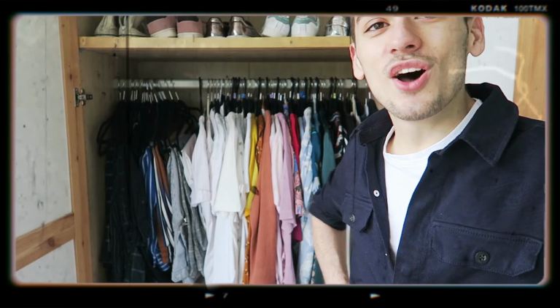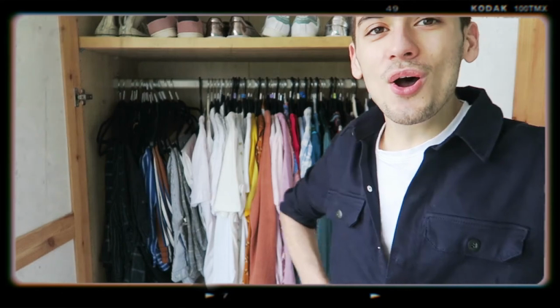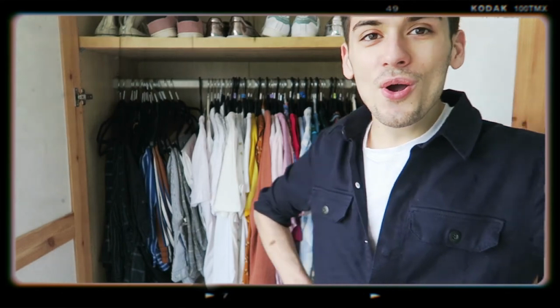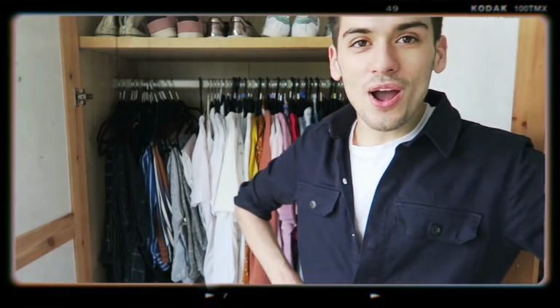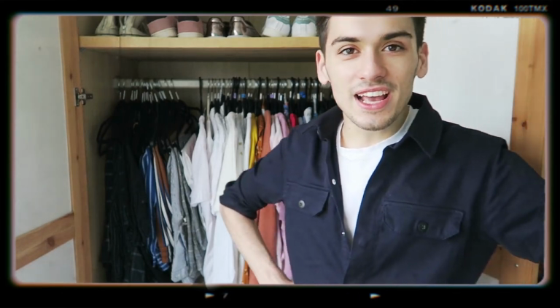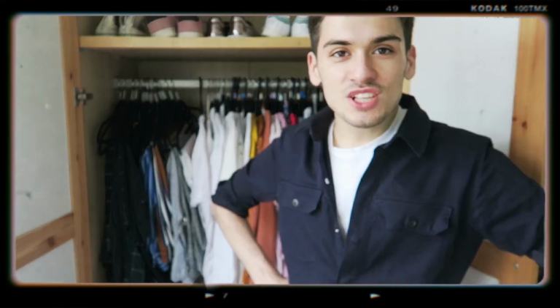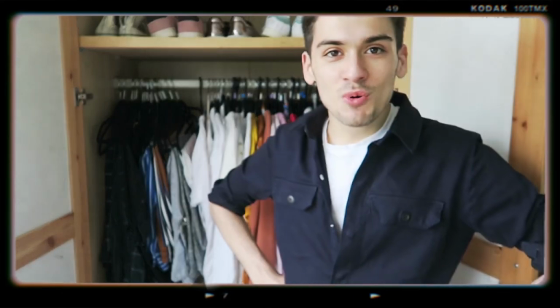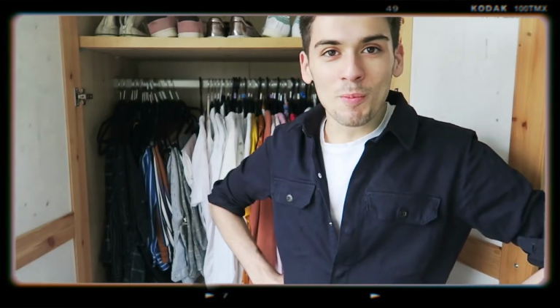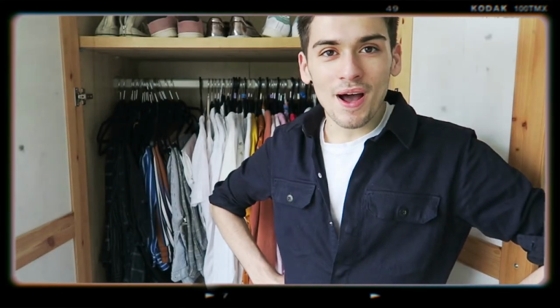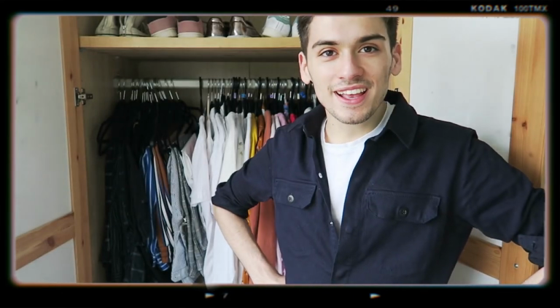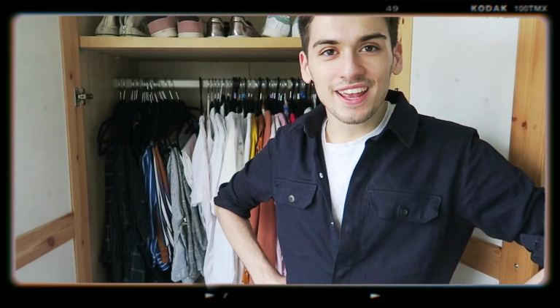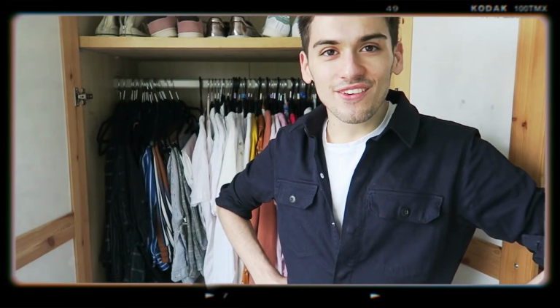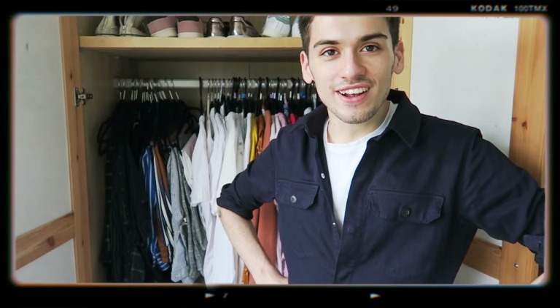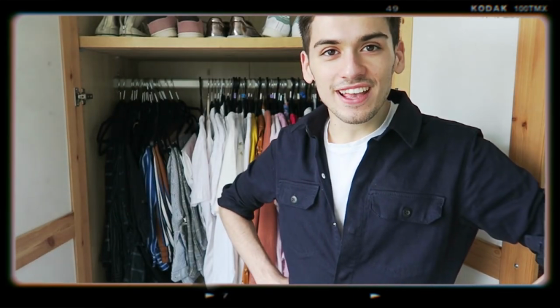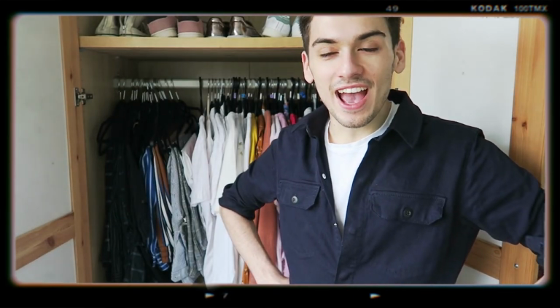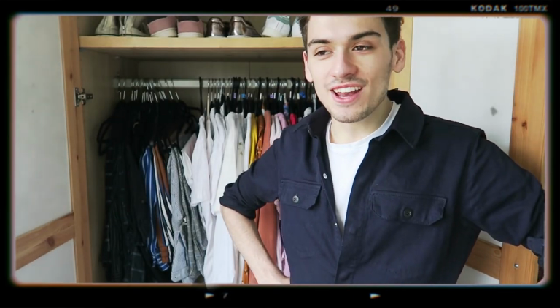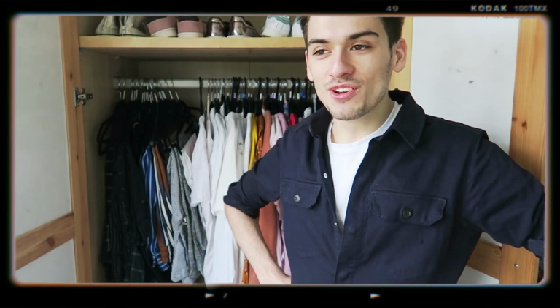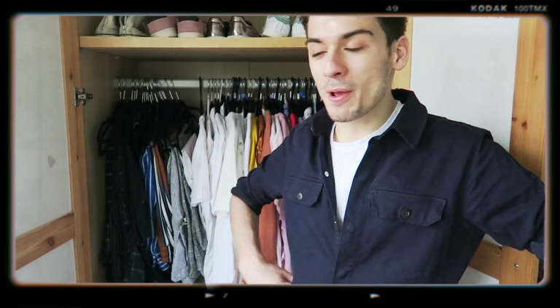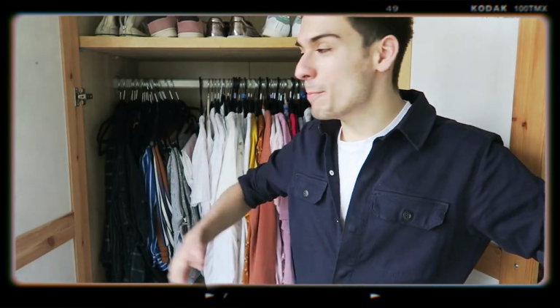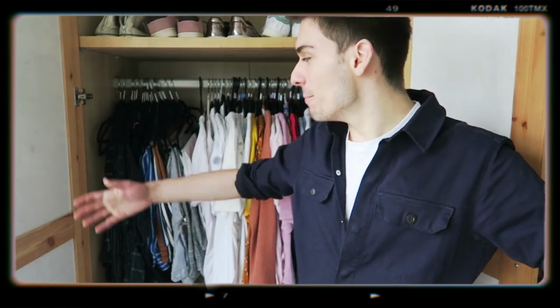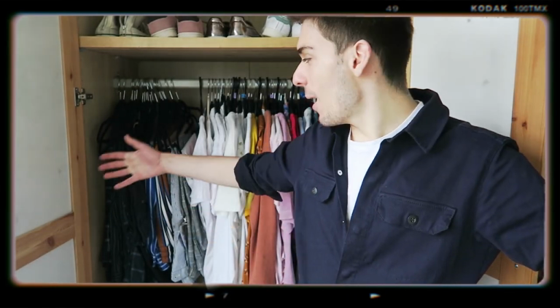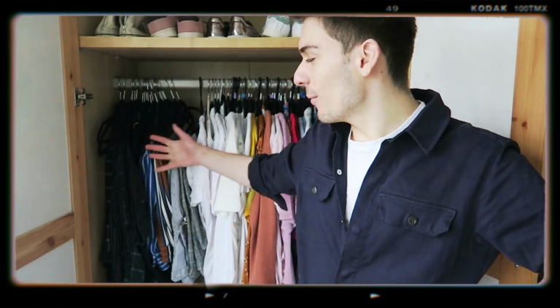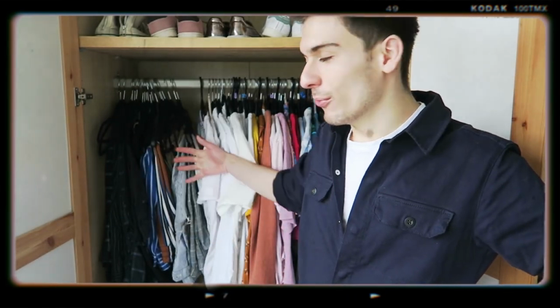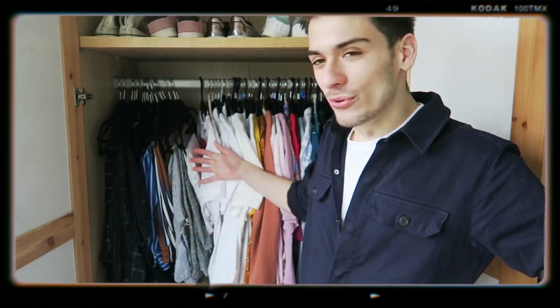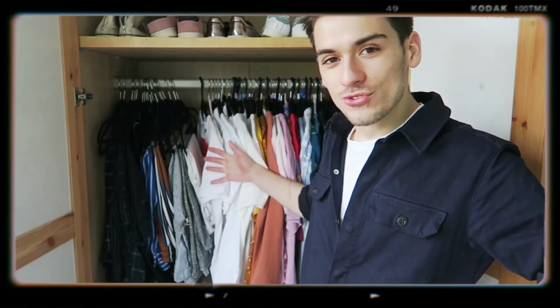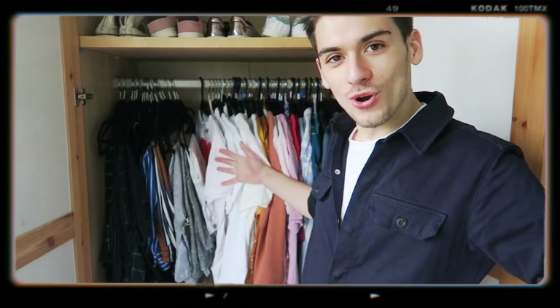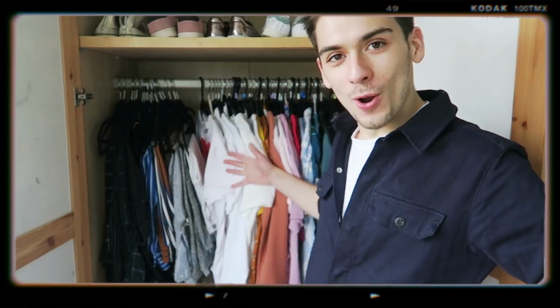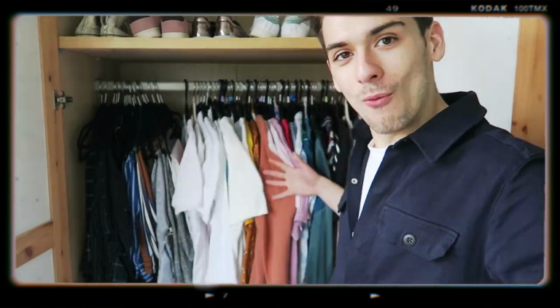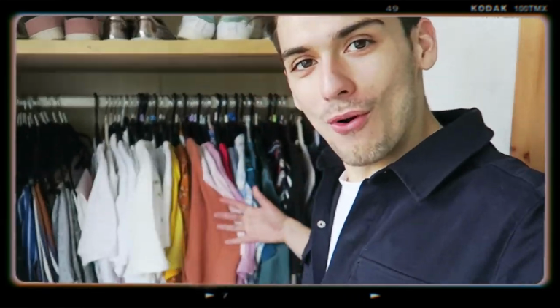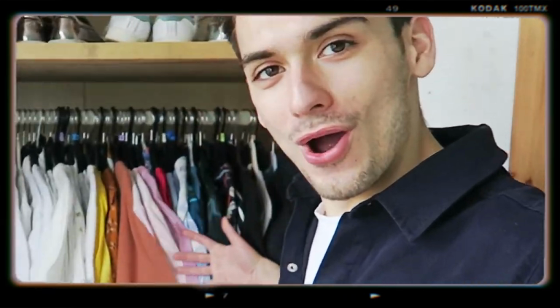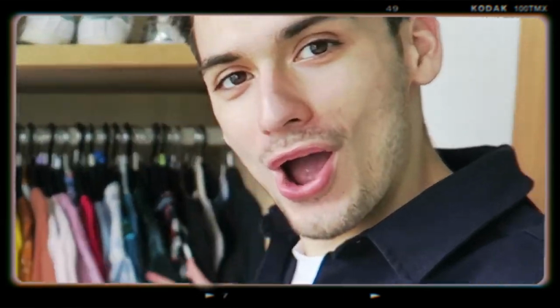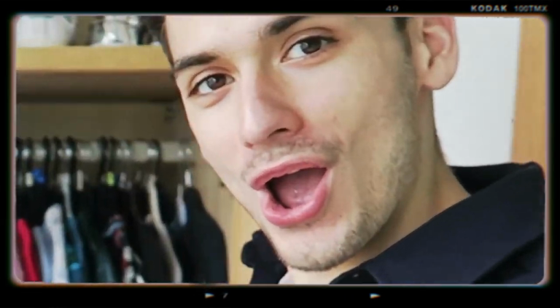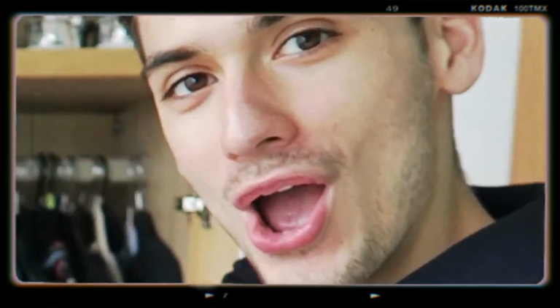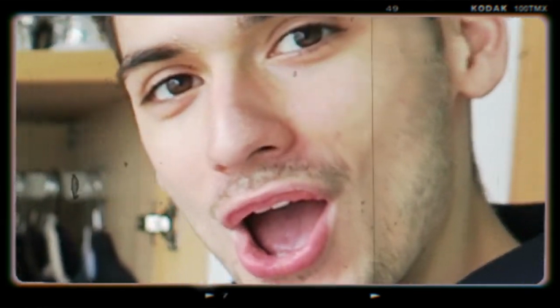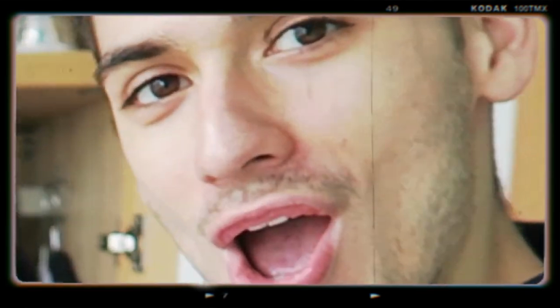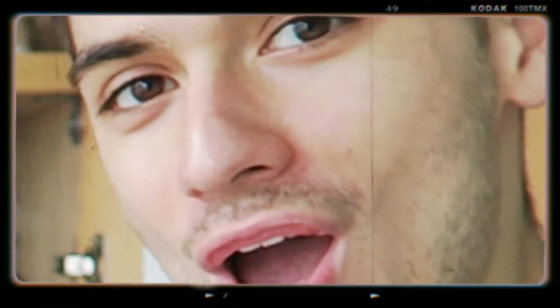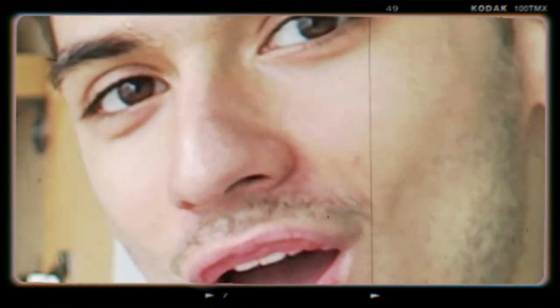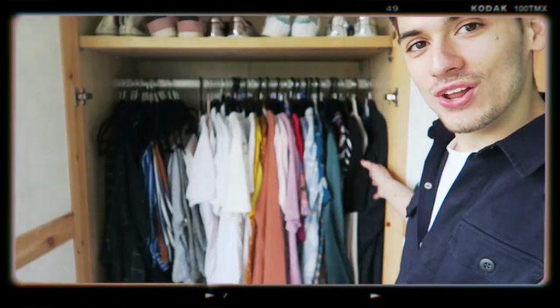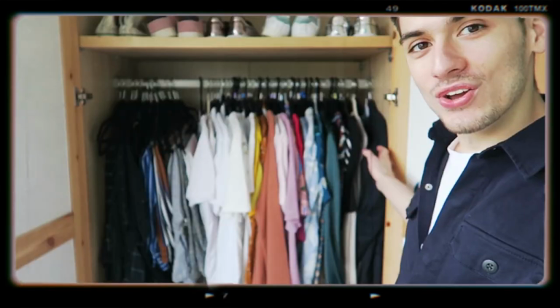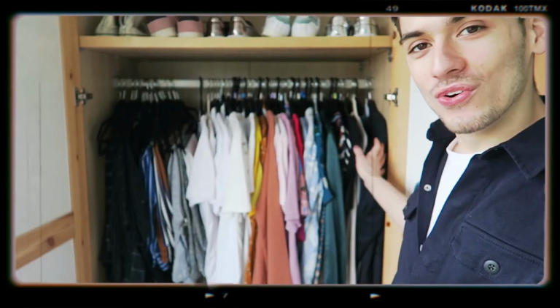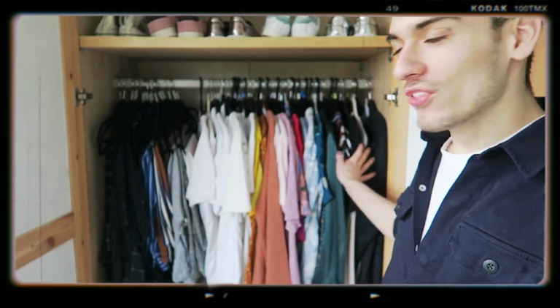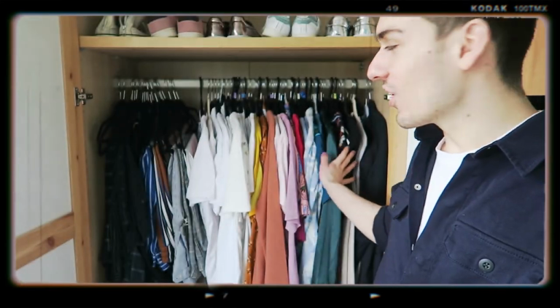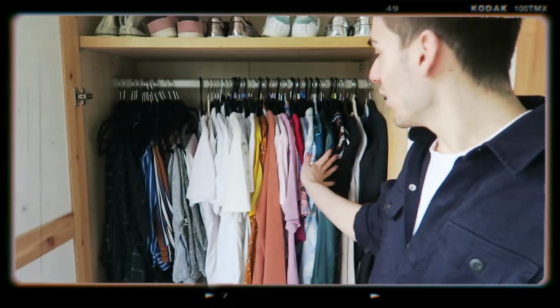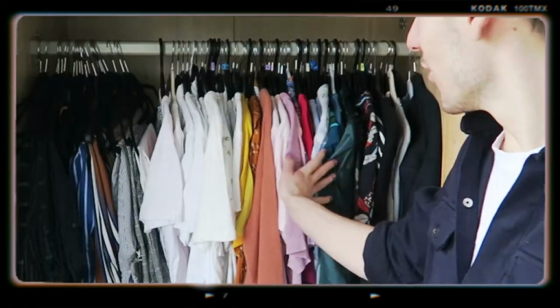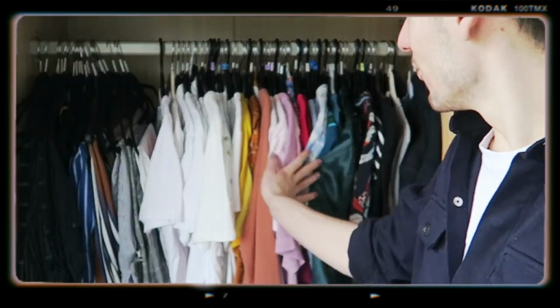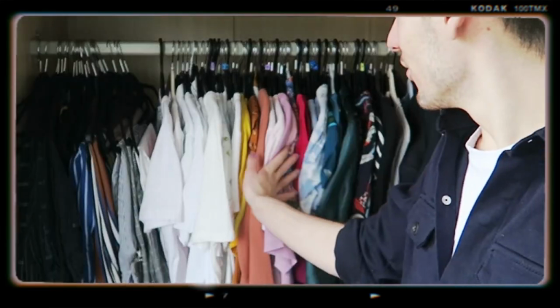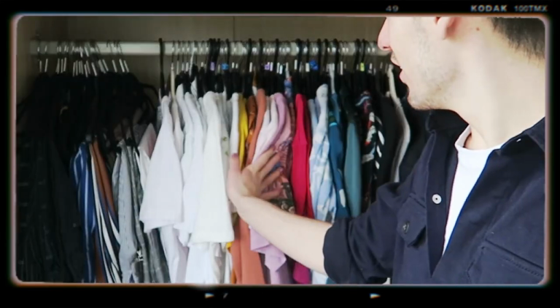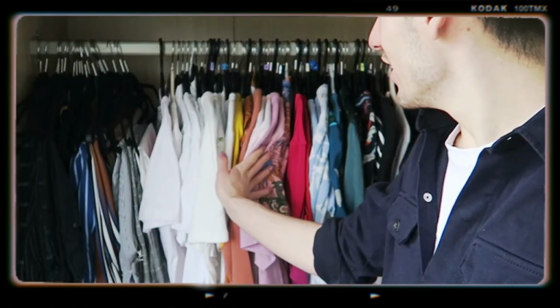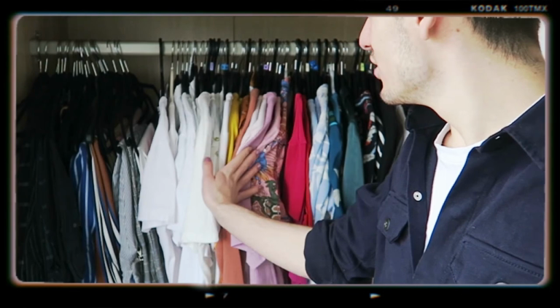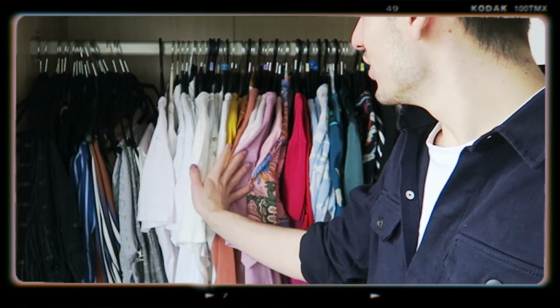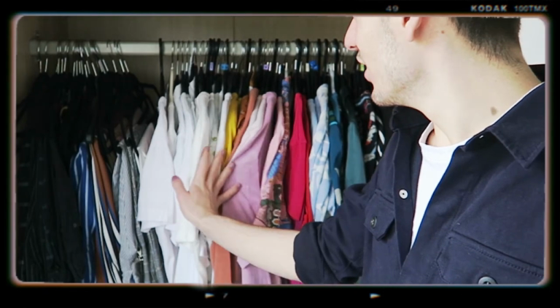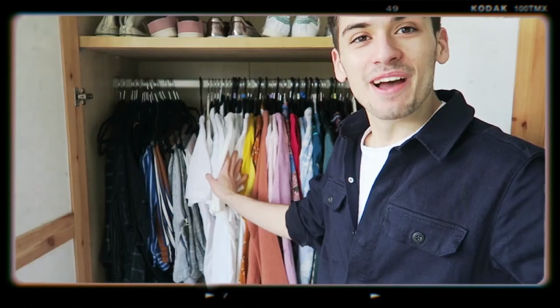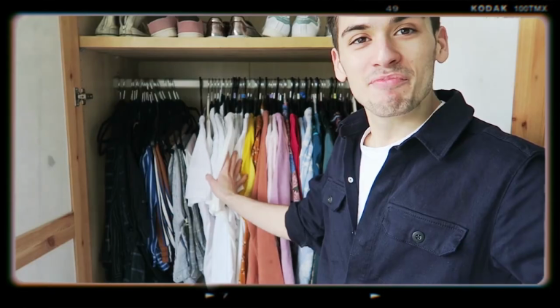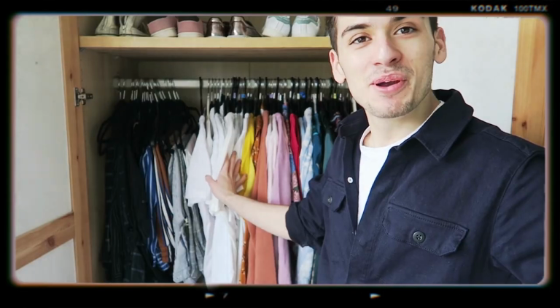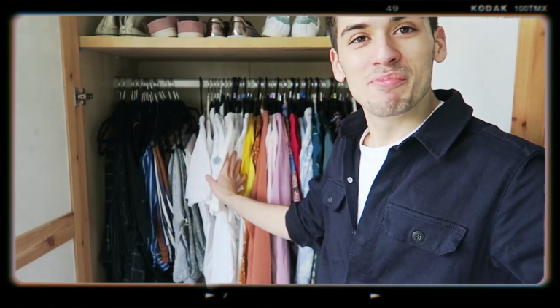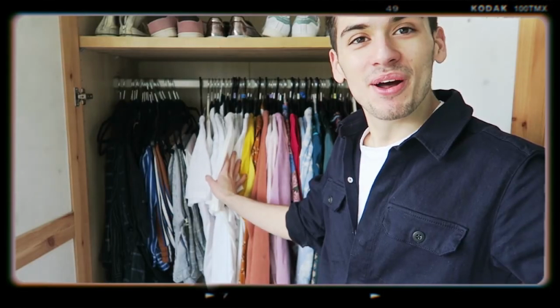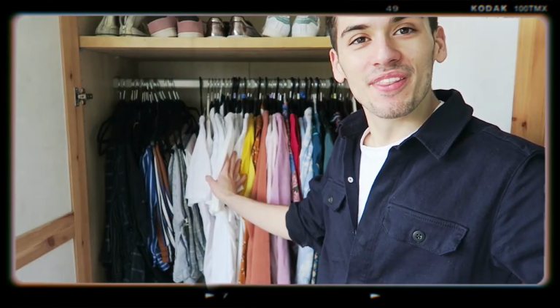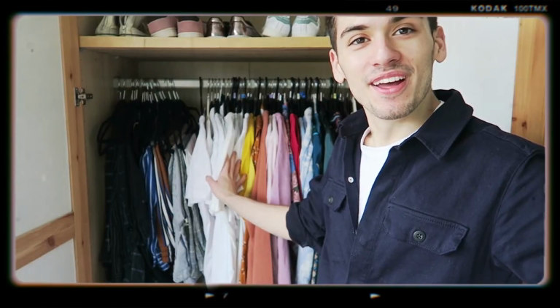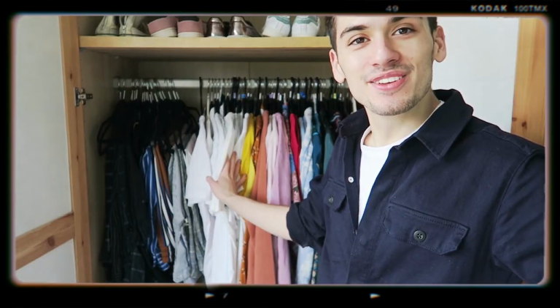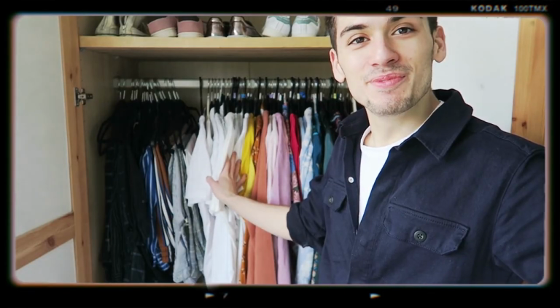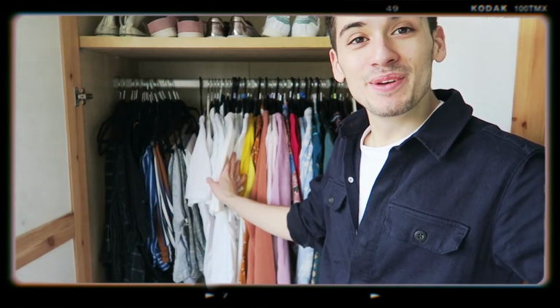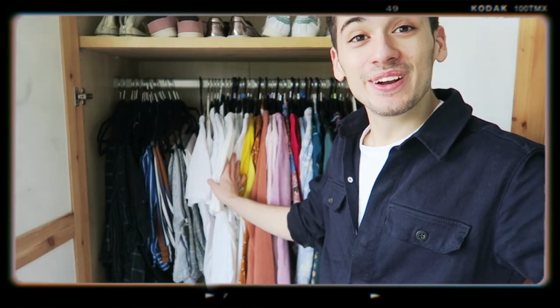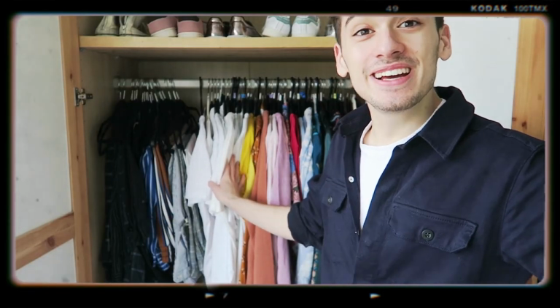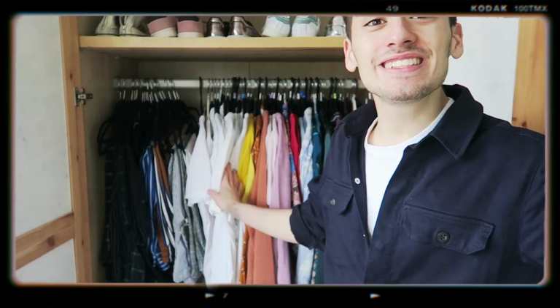So I guess we're back here again in my wardrobe. Look at all the color coordination. I'm pretty proud of that to be honest.